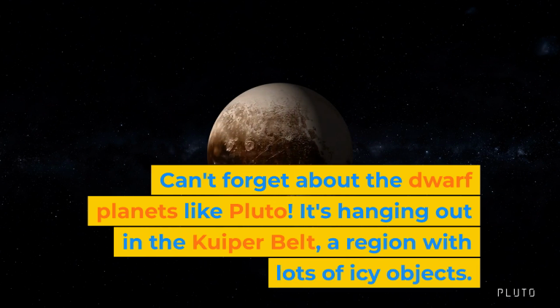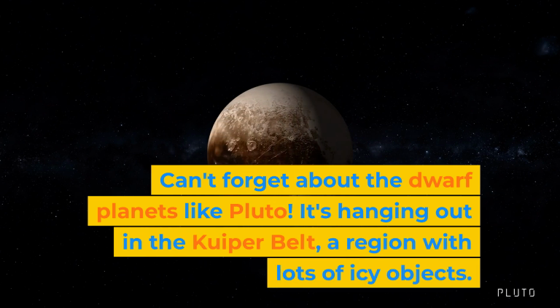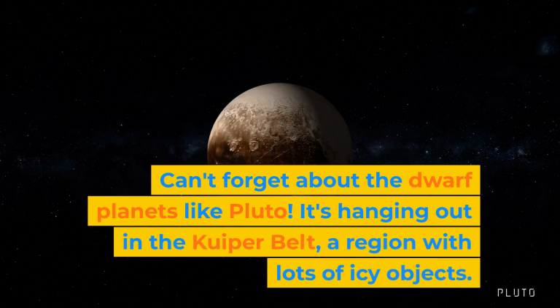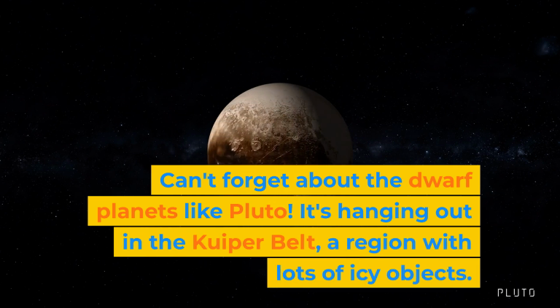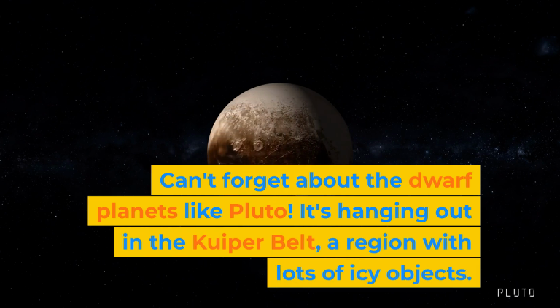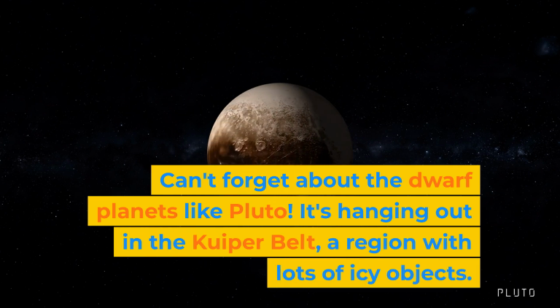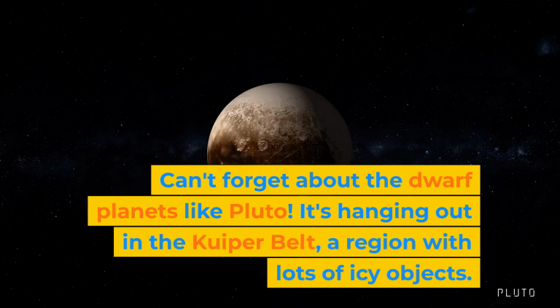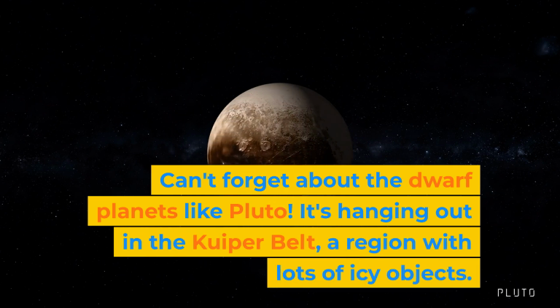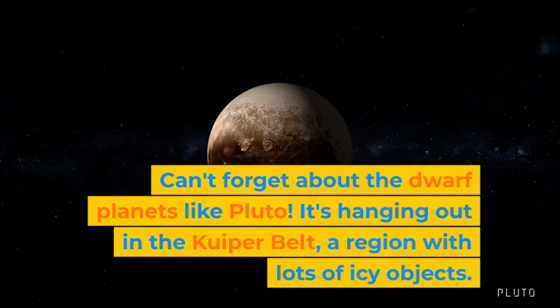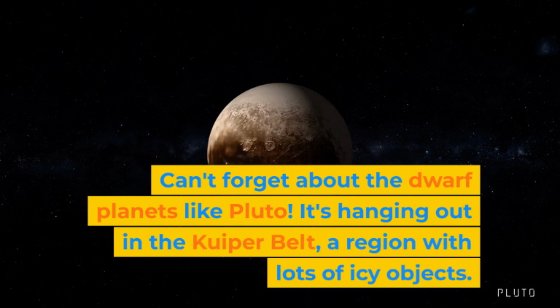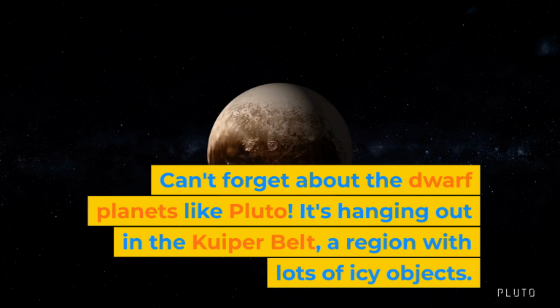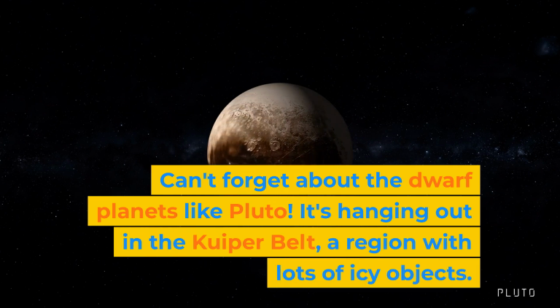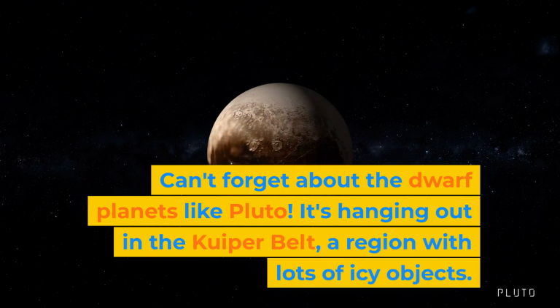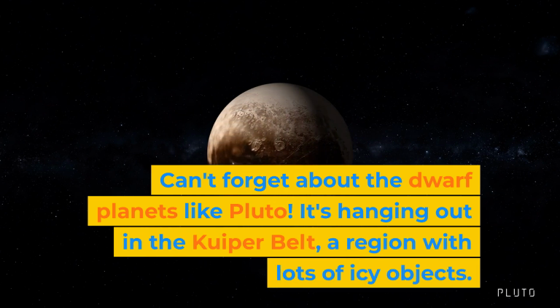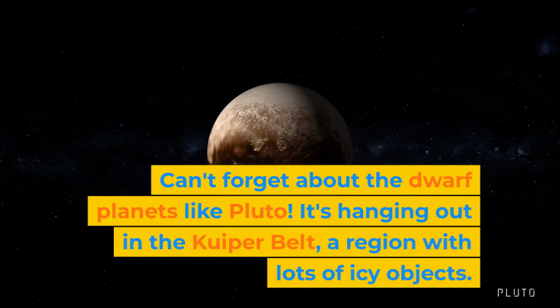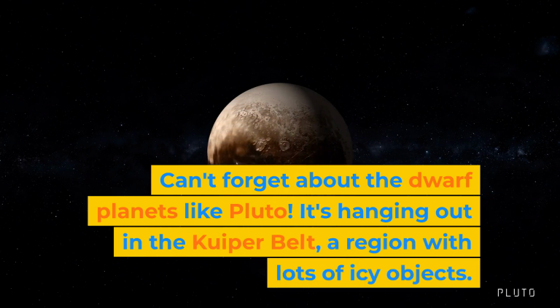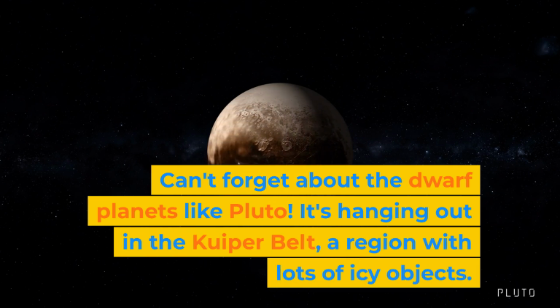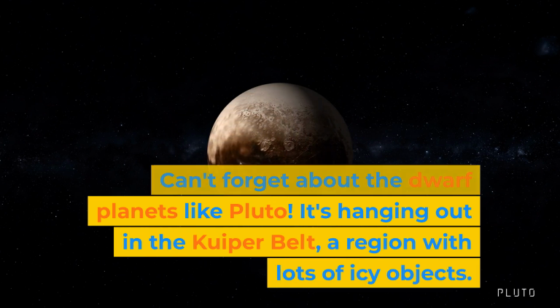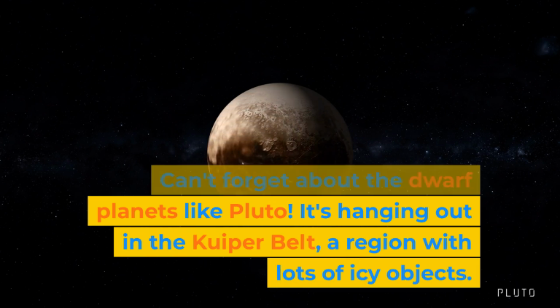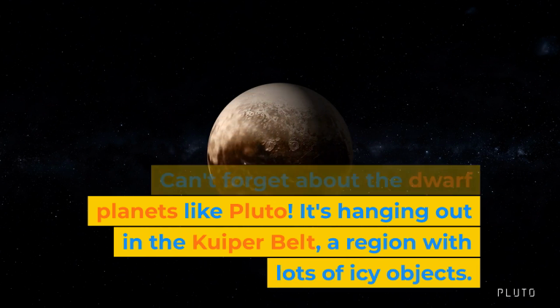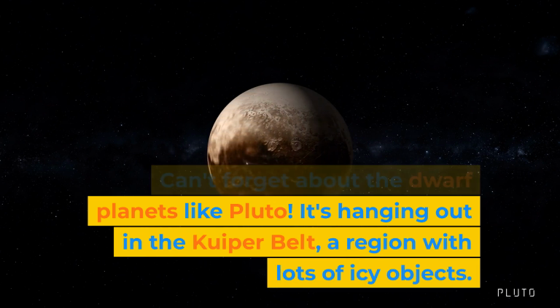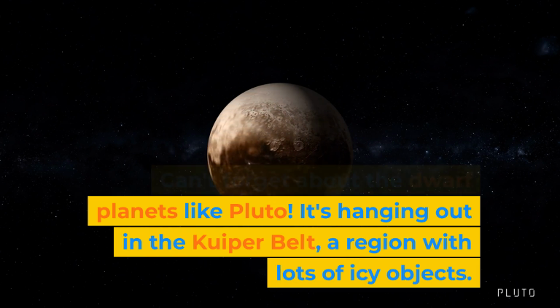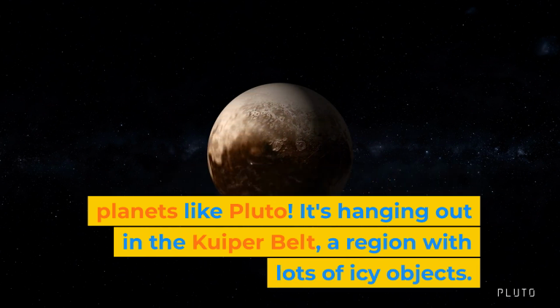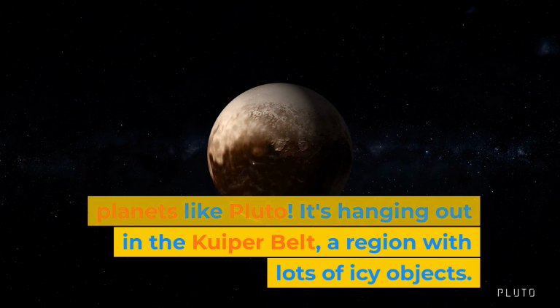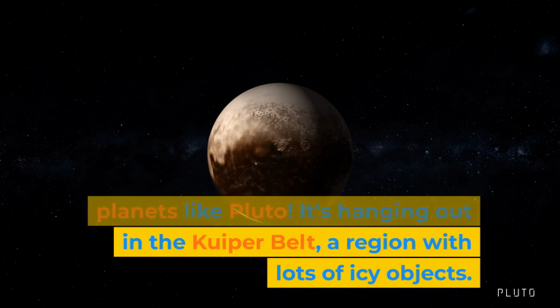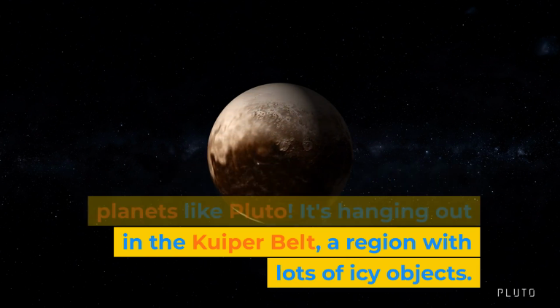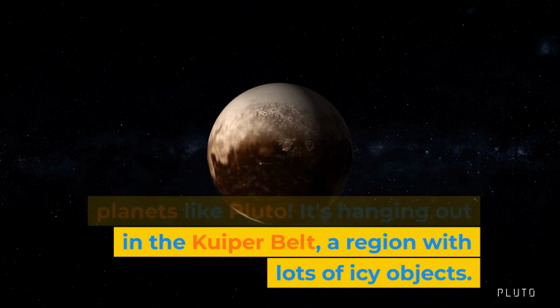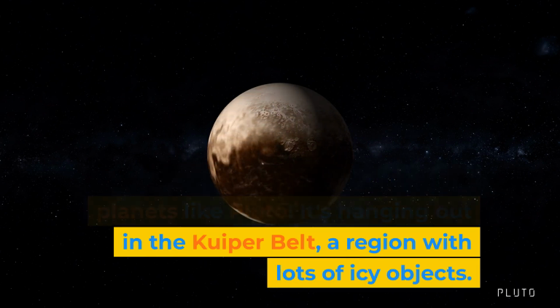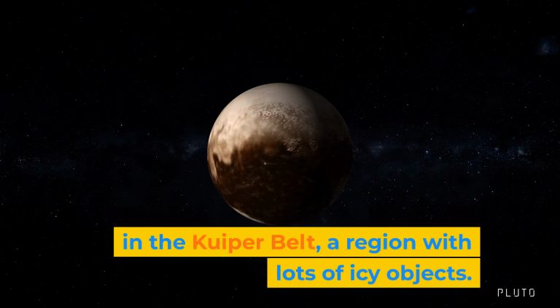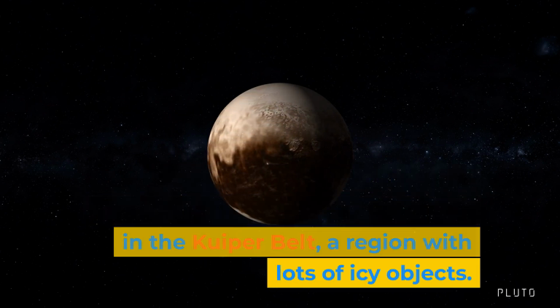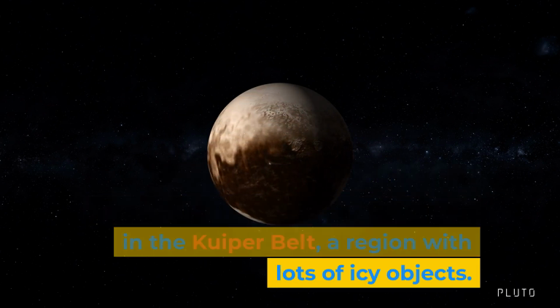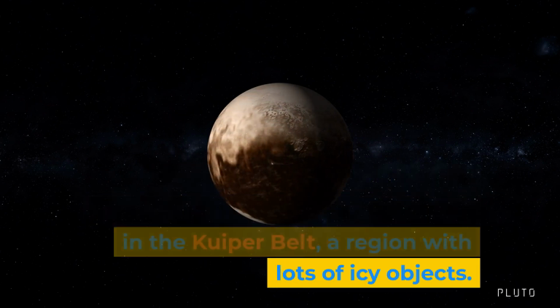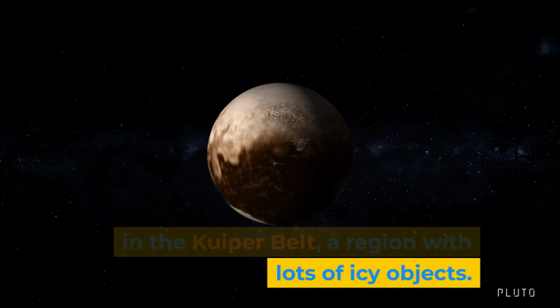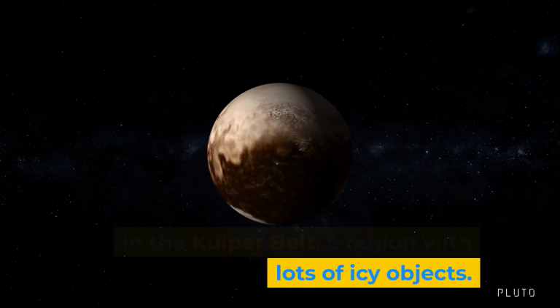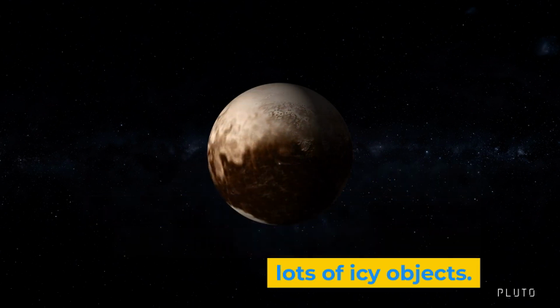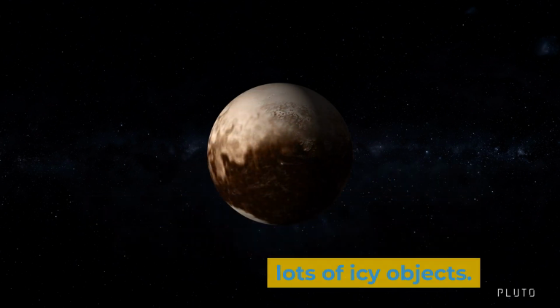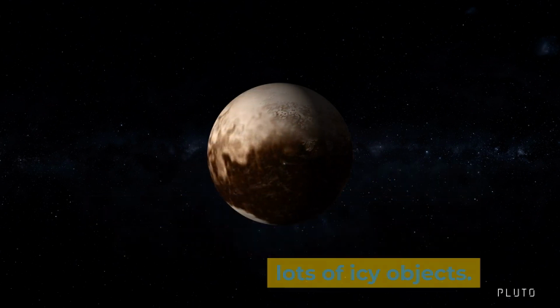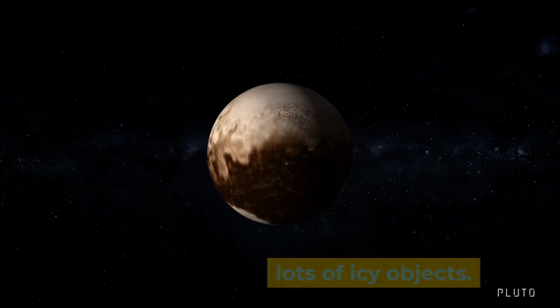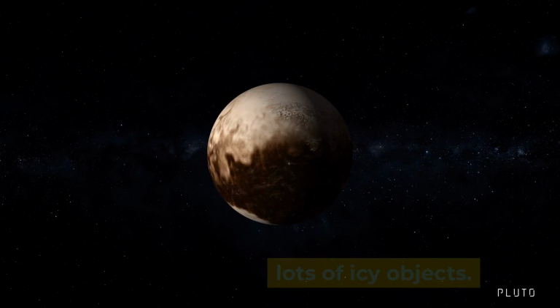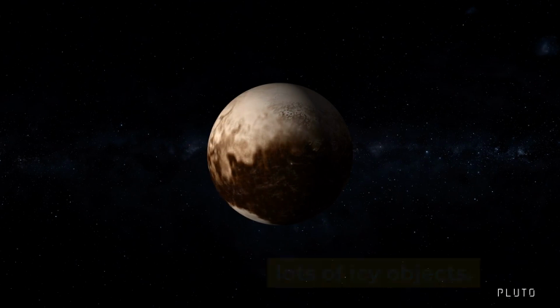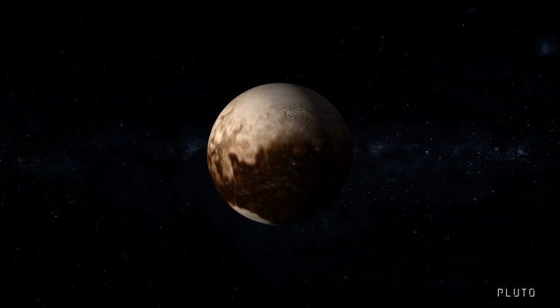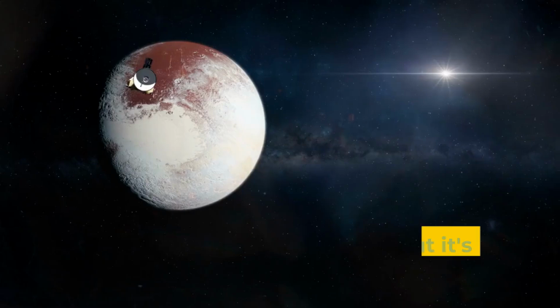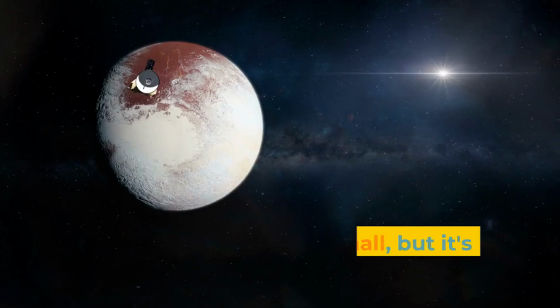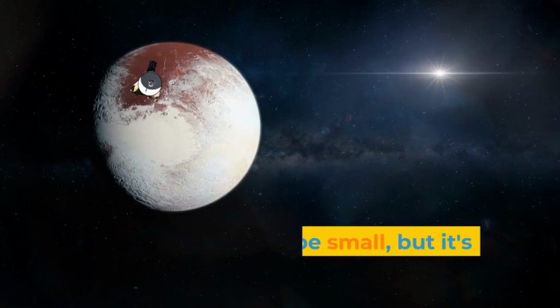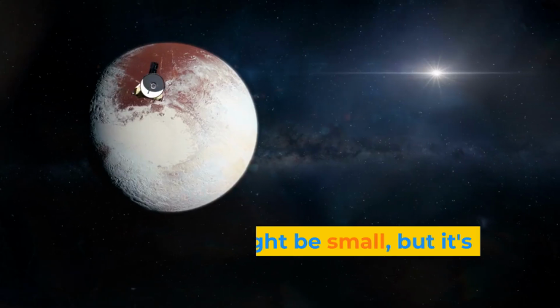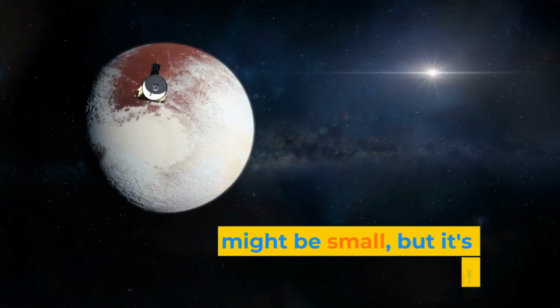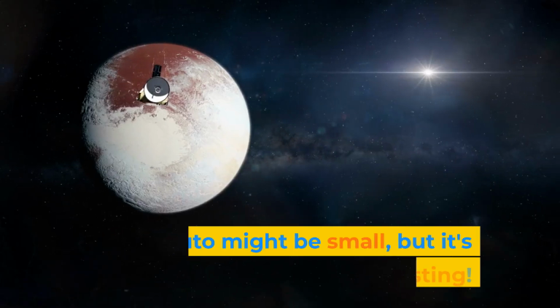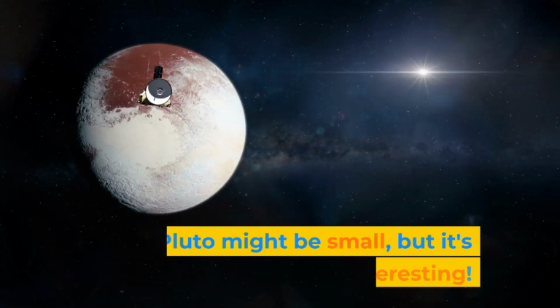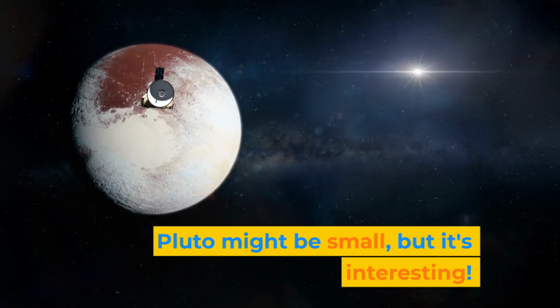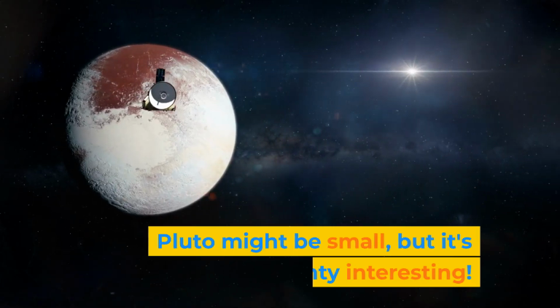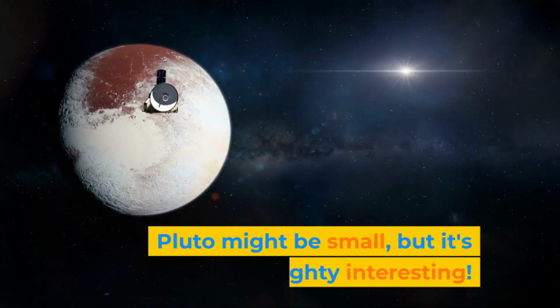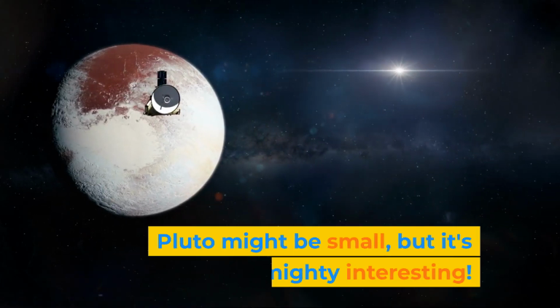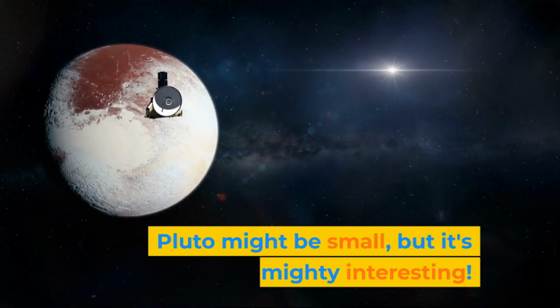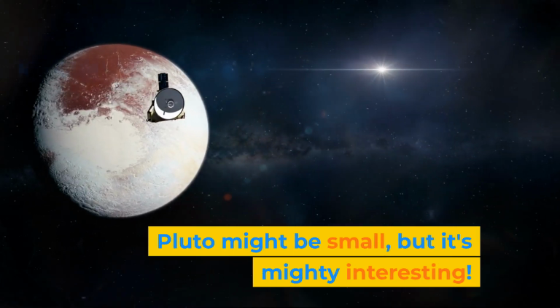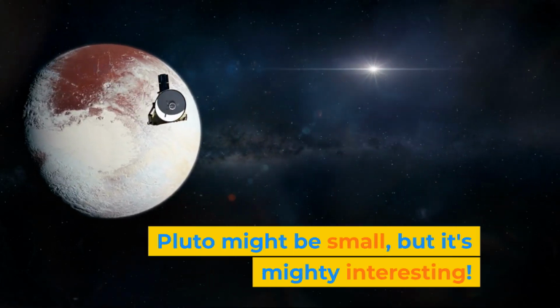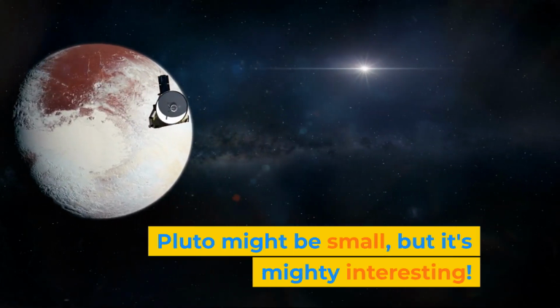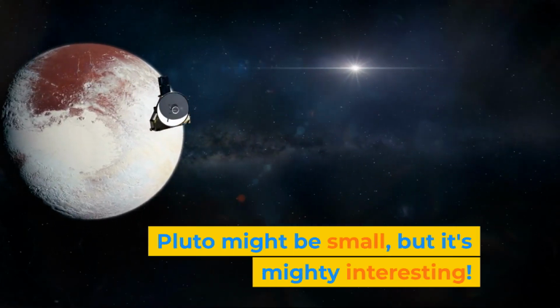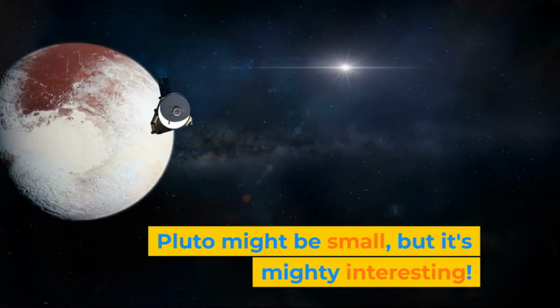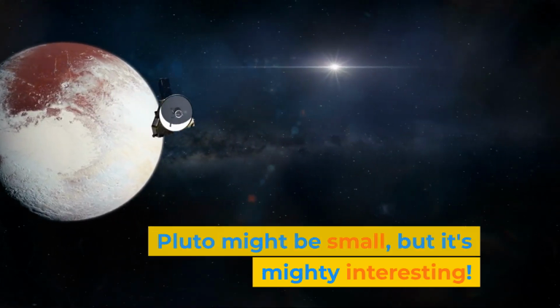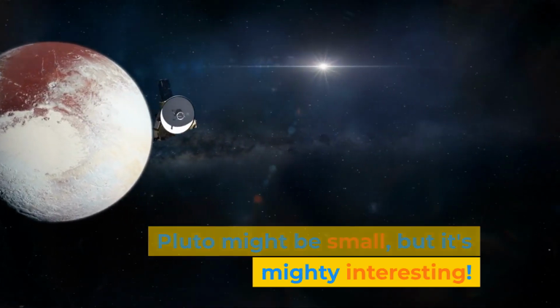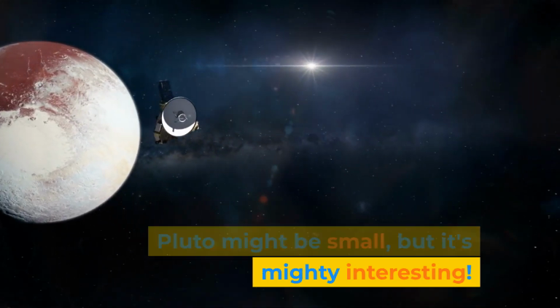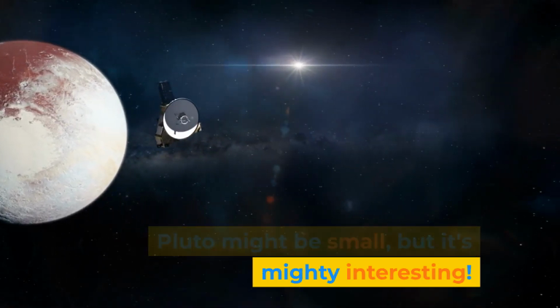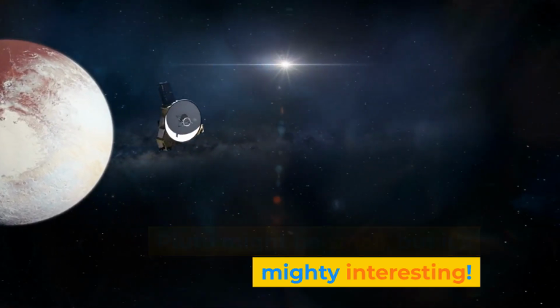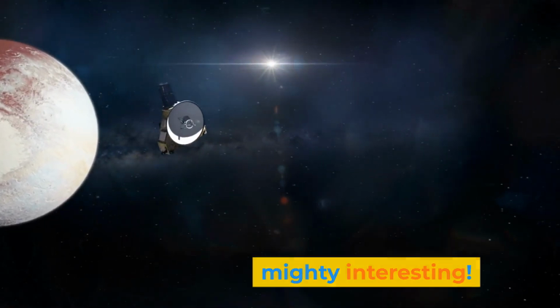Can't forget about the dwarf planets like Pluto. It's hanging out in the Kuiper Belt, a region with lots of icy objects. Pluto might be small, but it's mighty interesting.